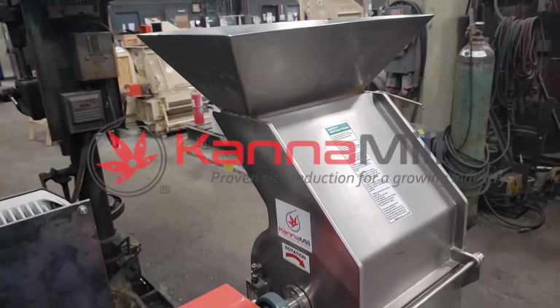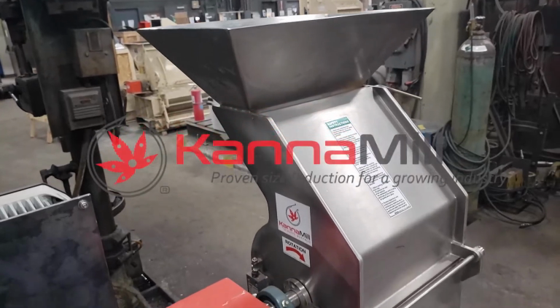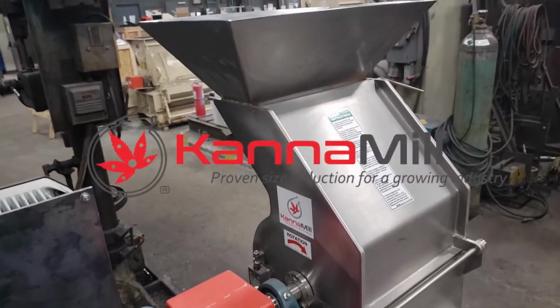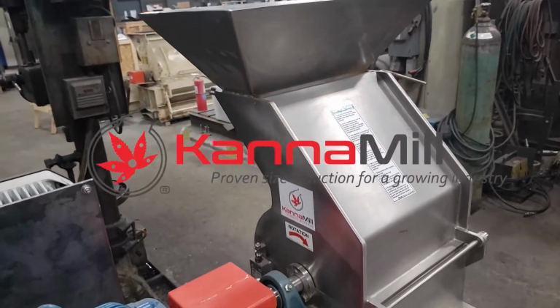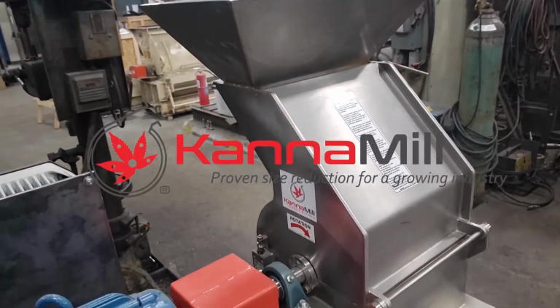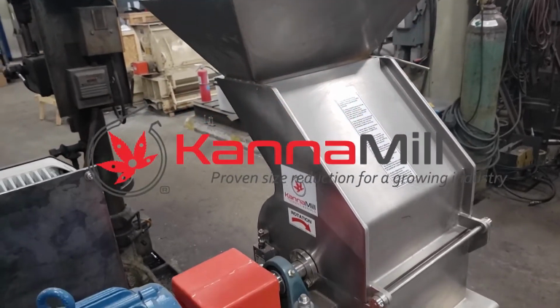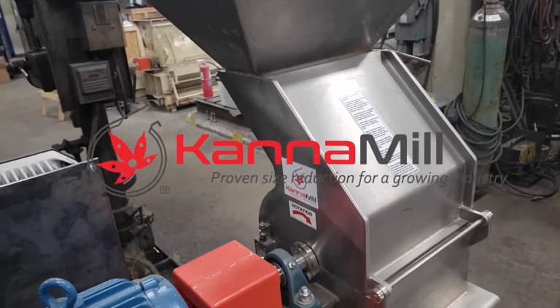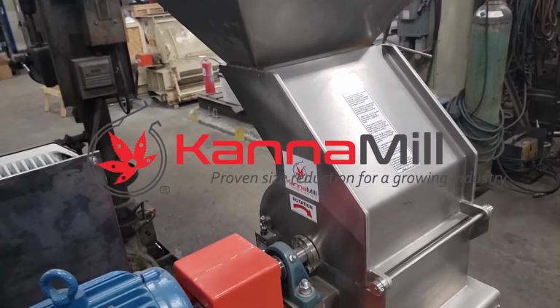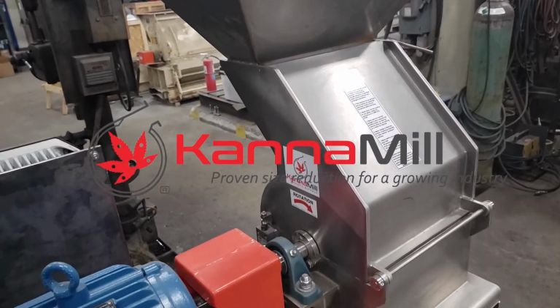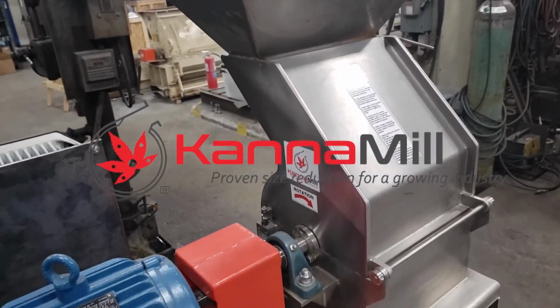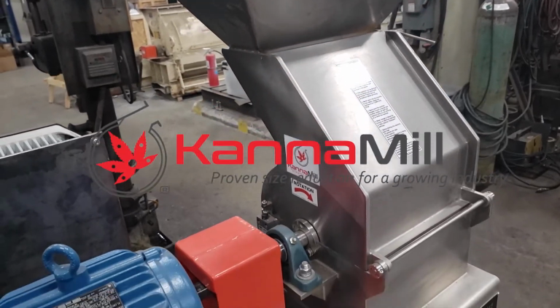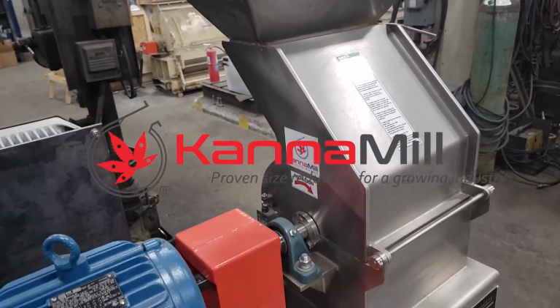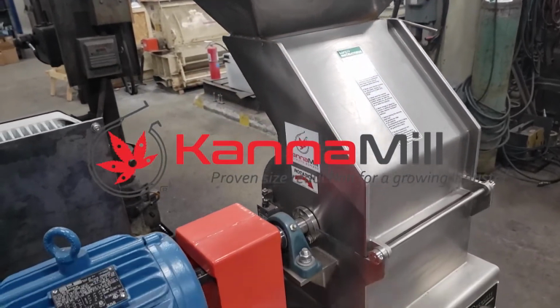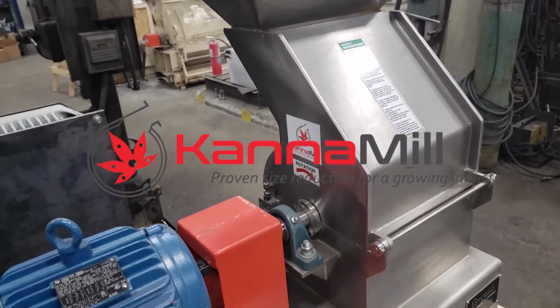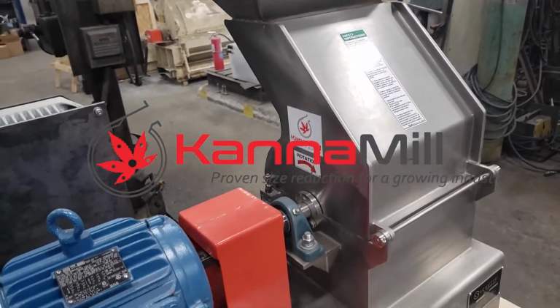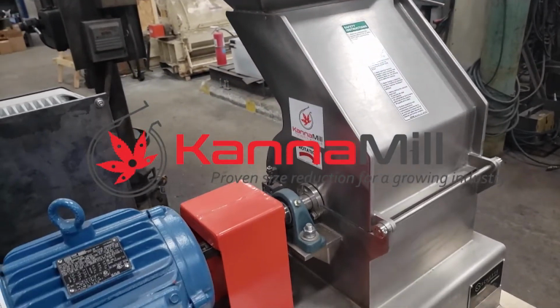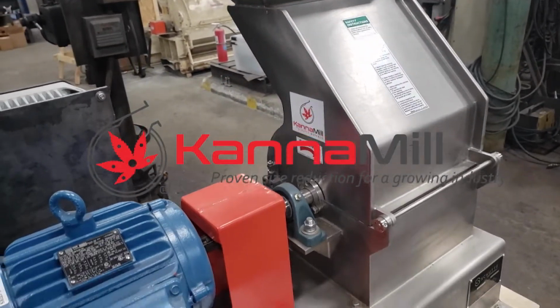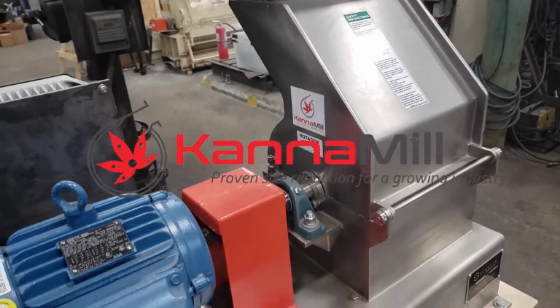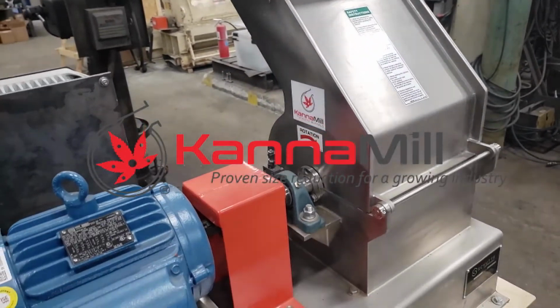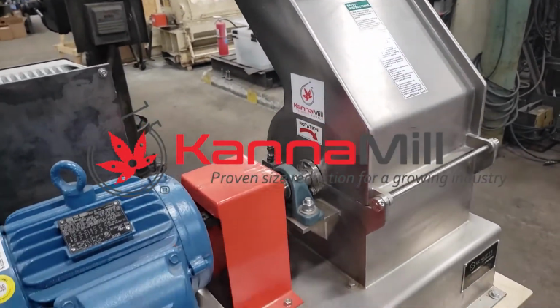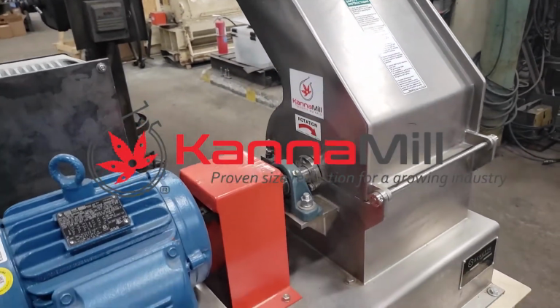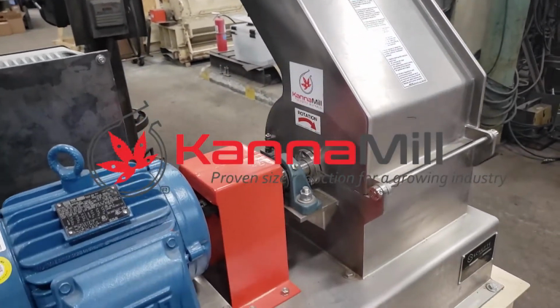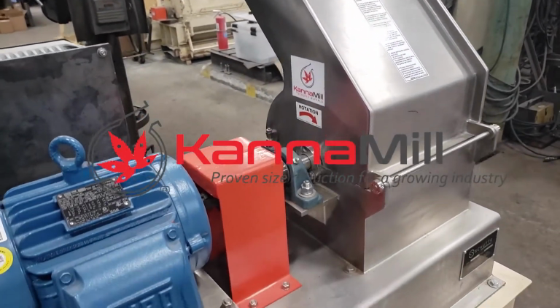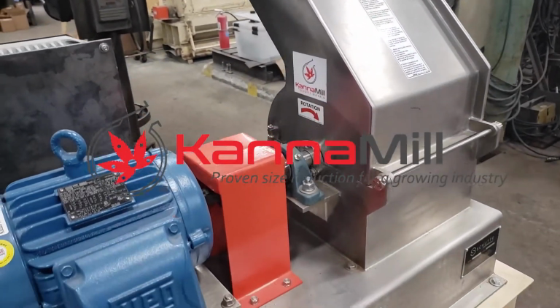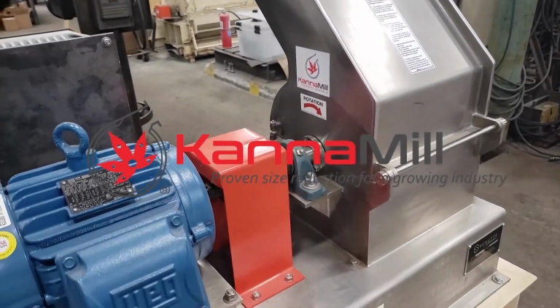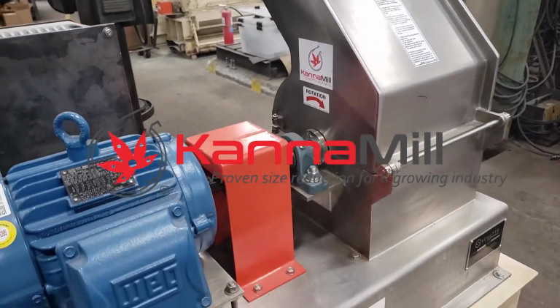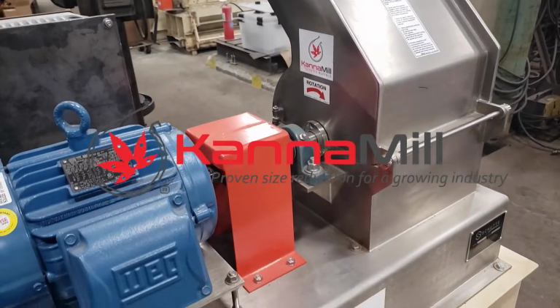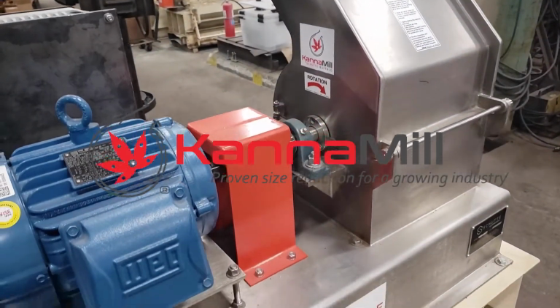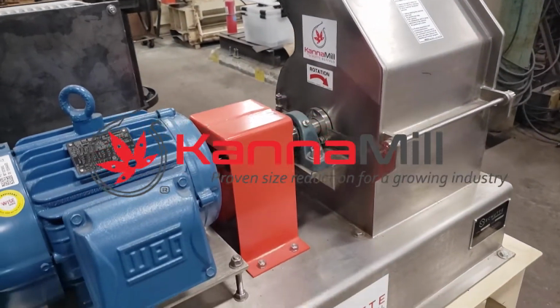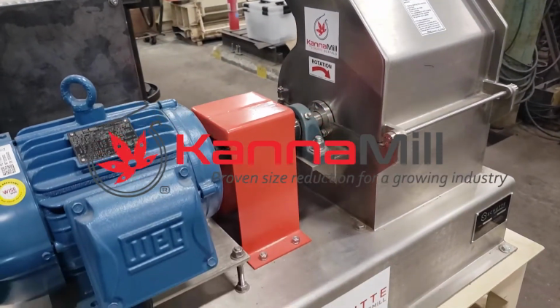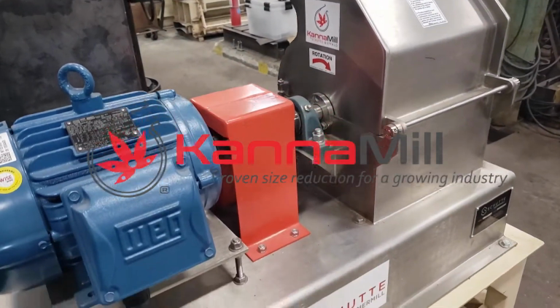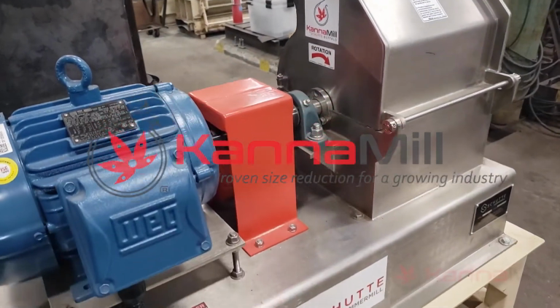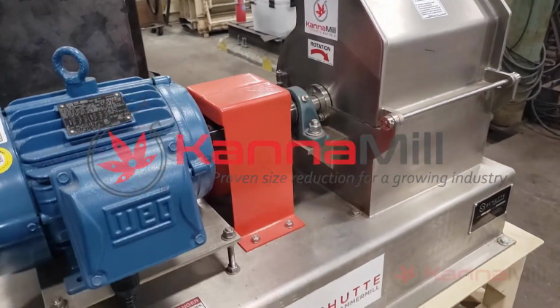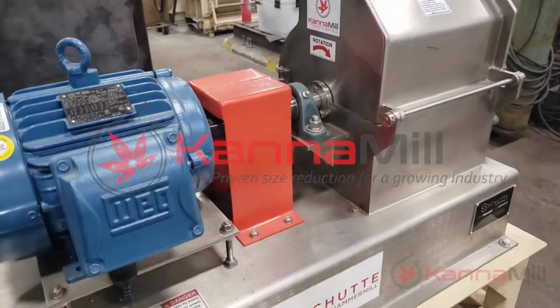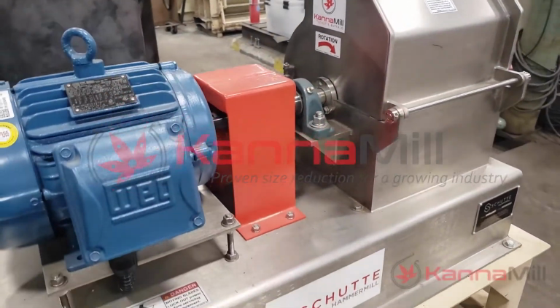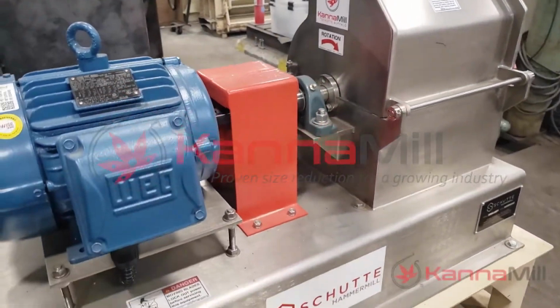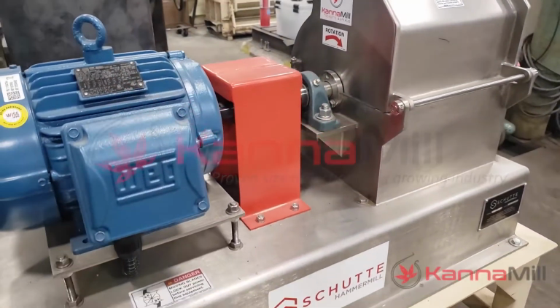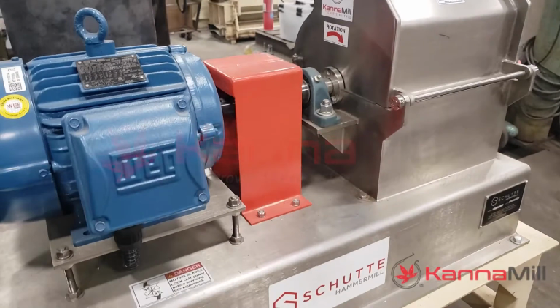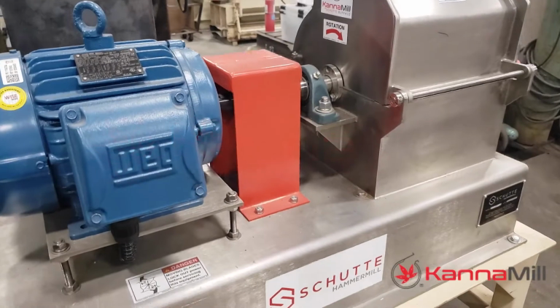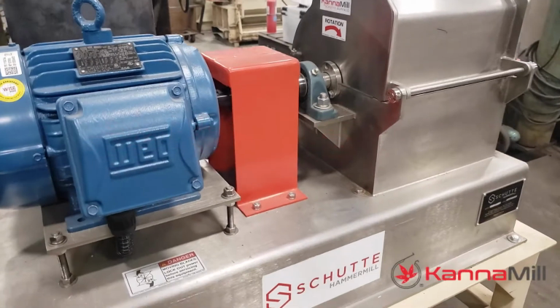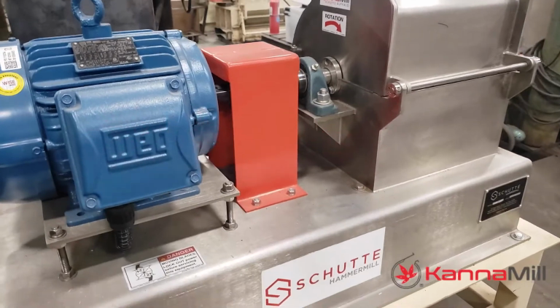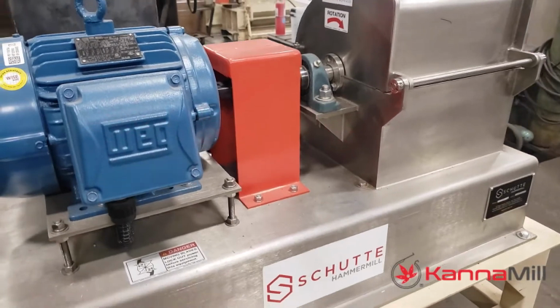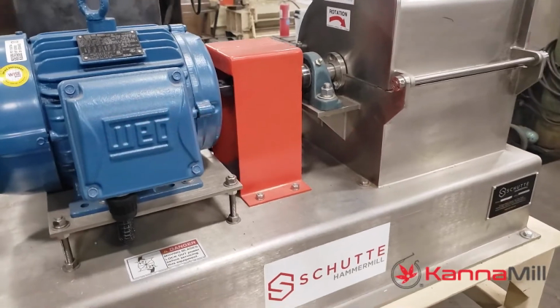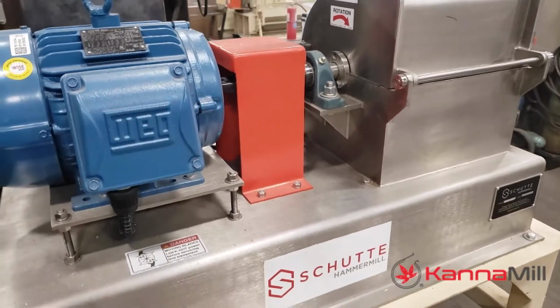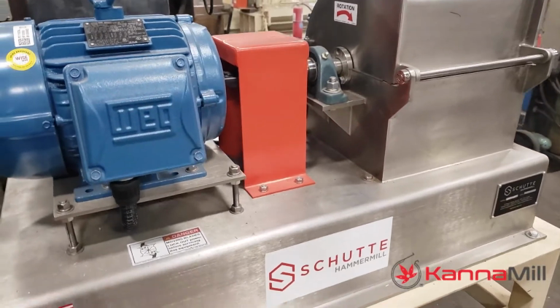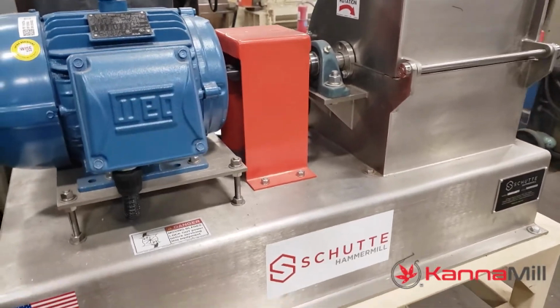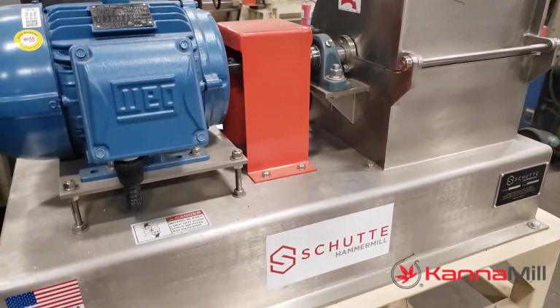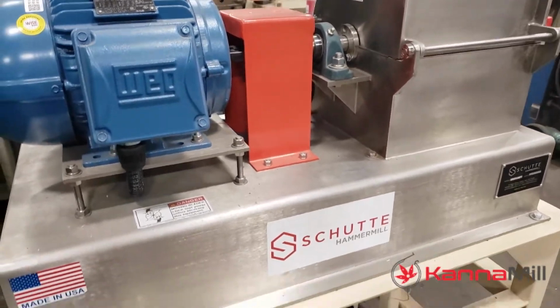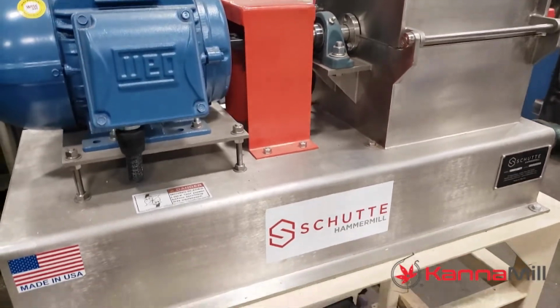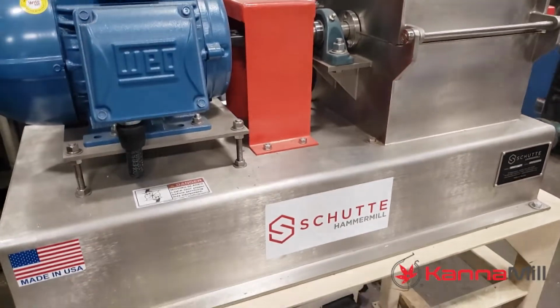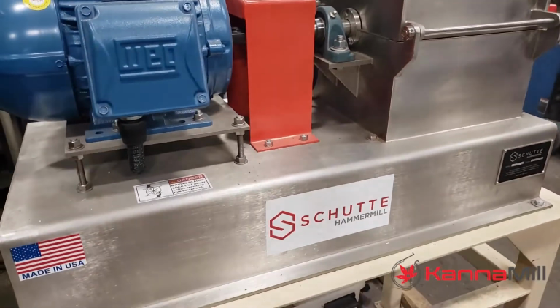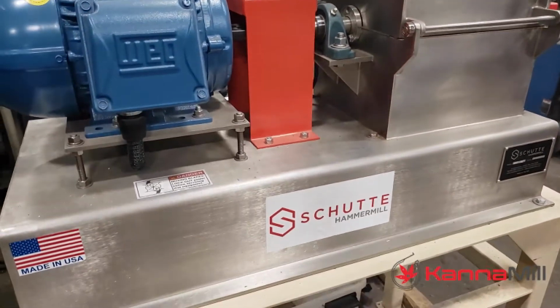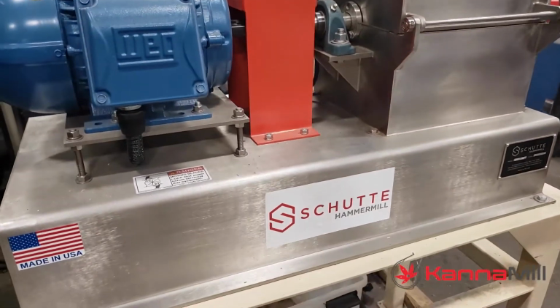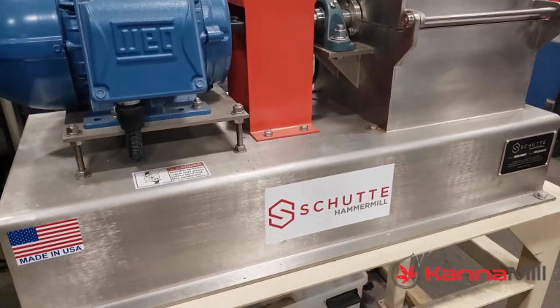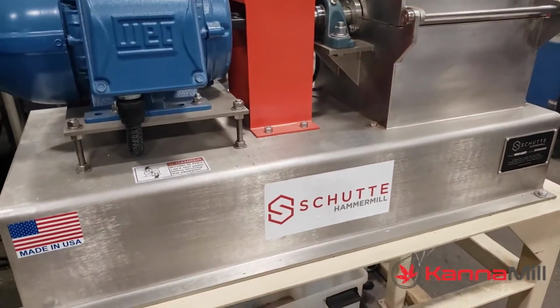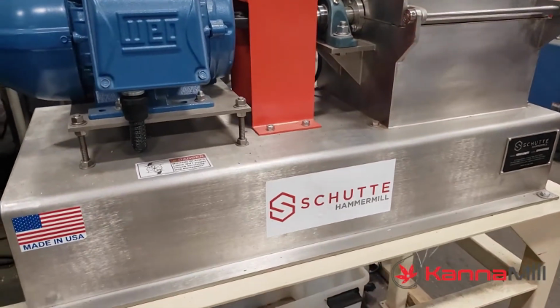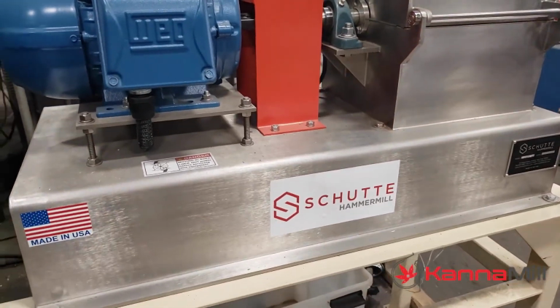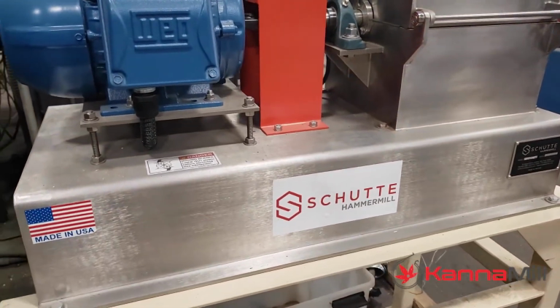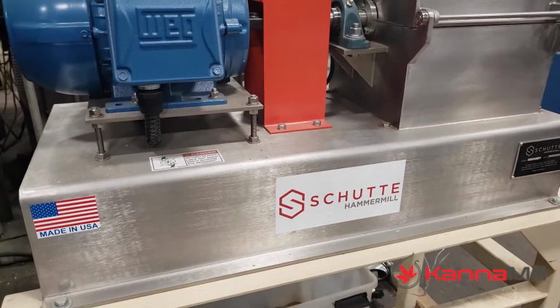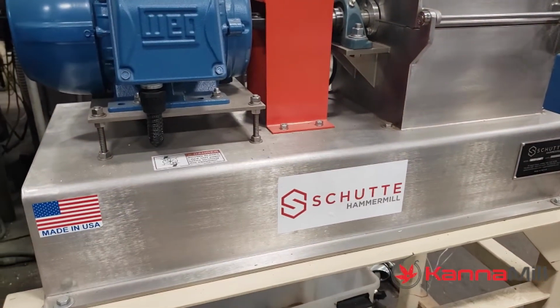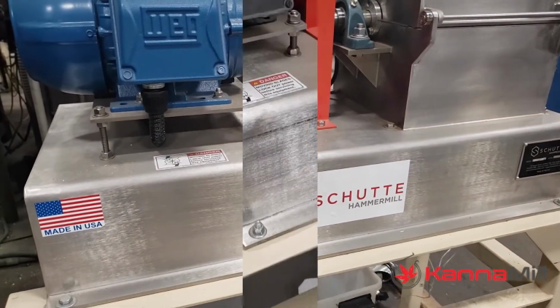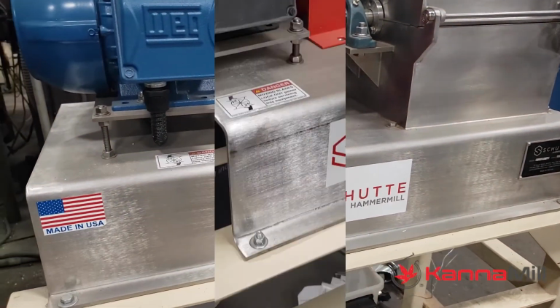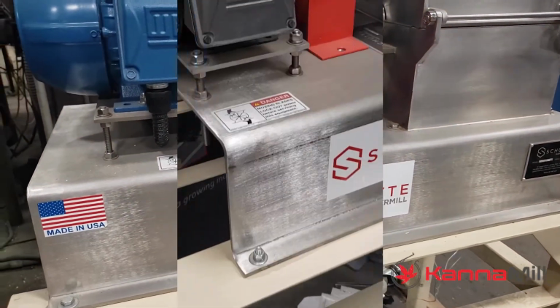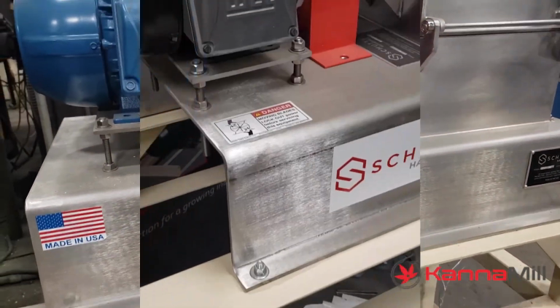Founded in Buffalo, New York in 1928, Schutte Hammermill is known worldwide for the design and manufacture of the highest quality size reduction equipment.